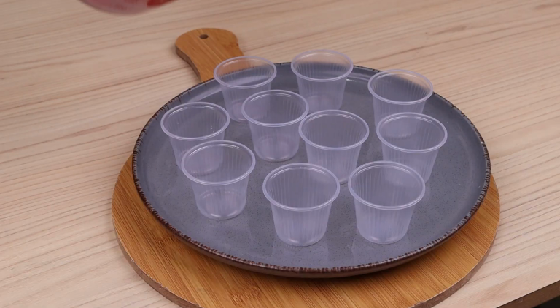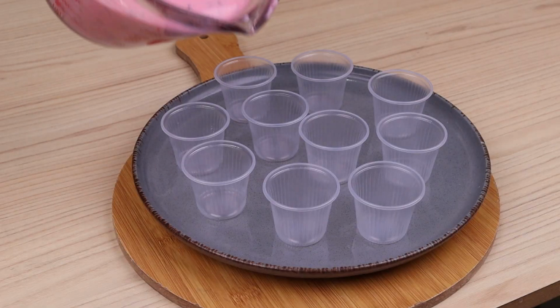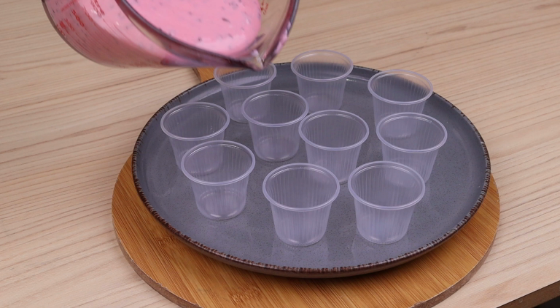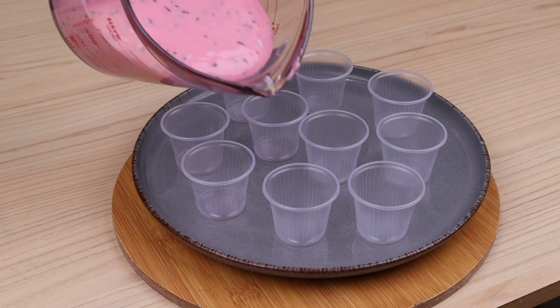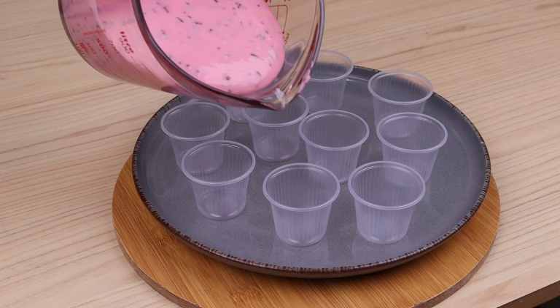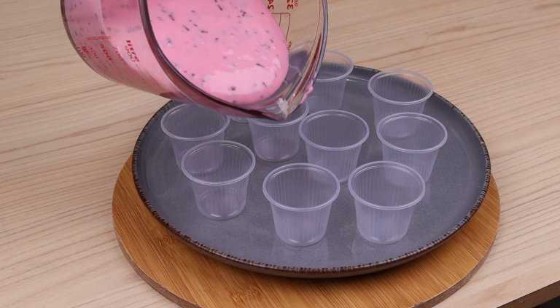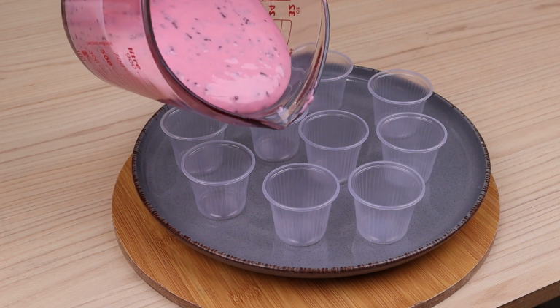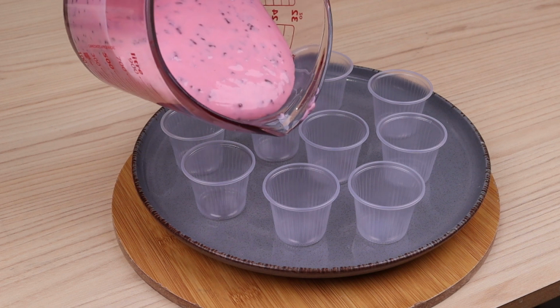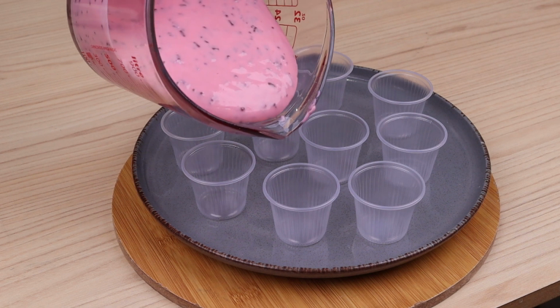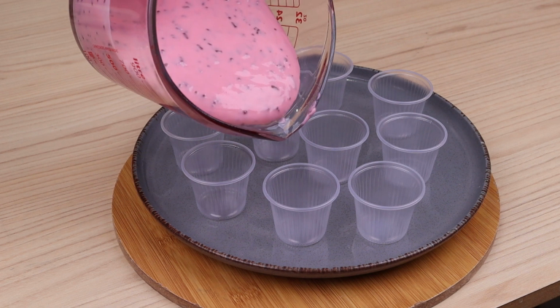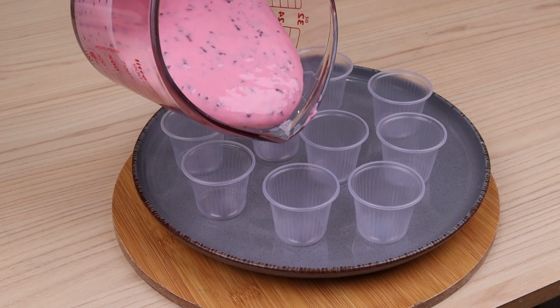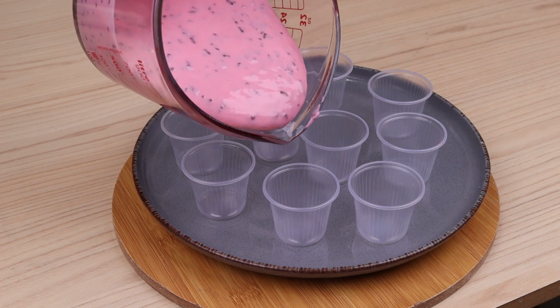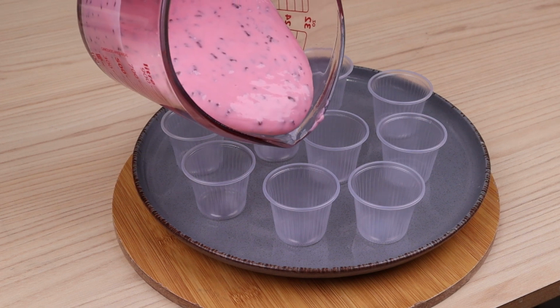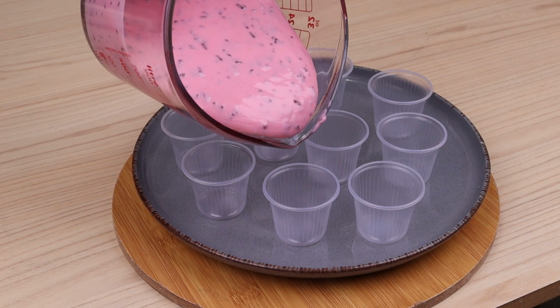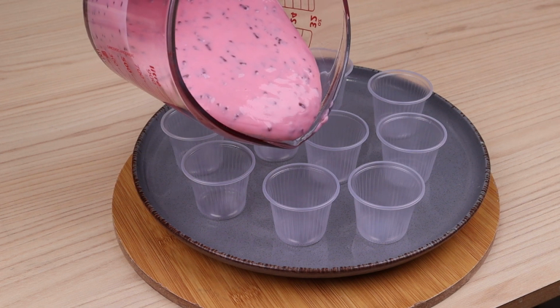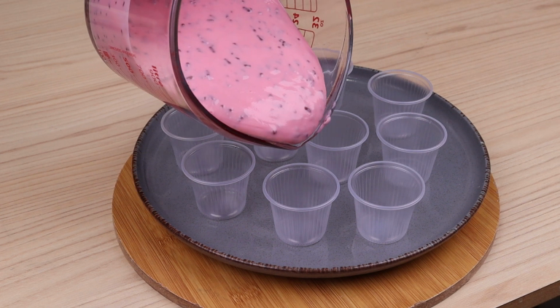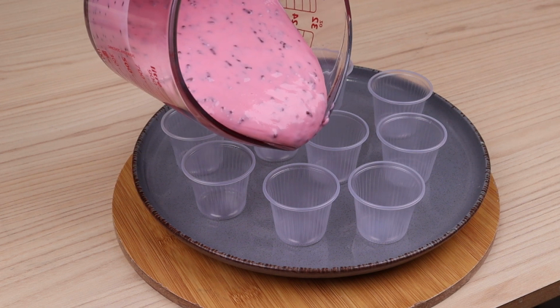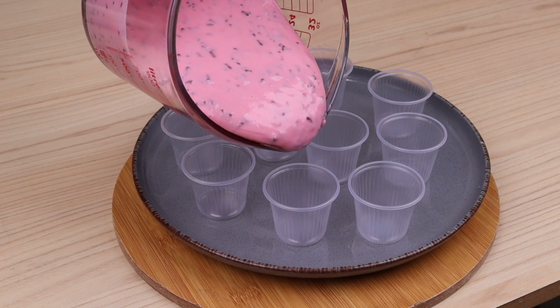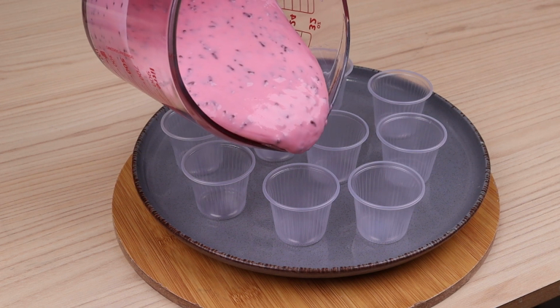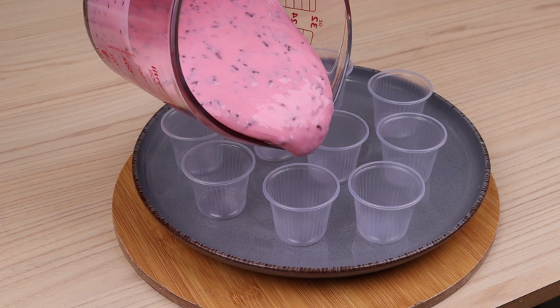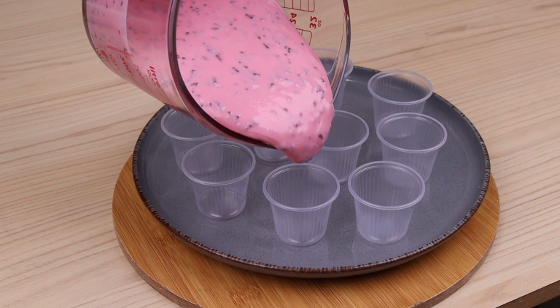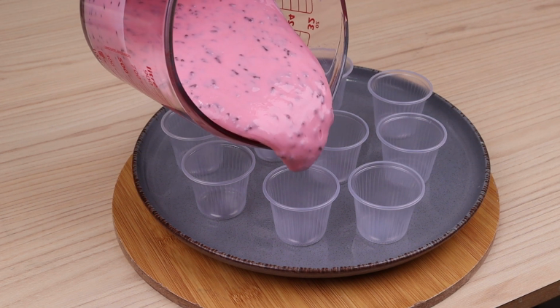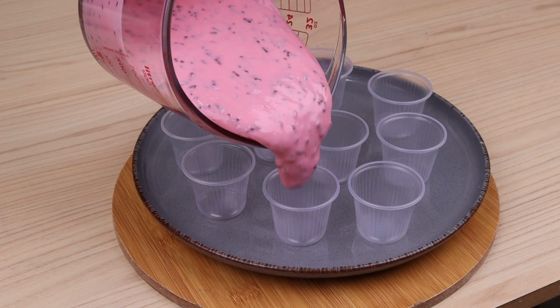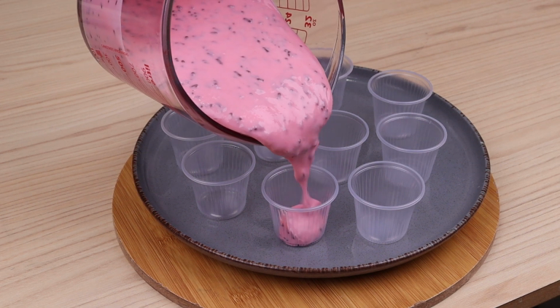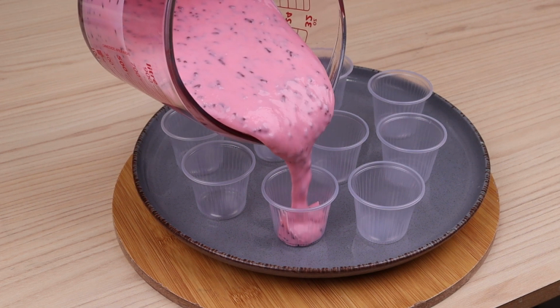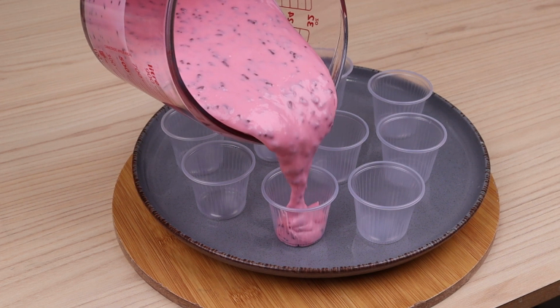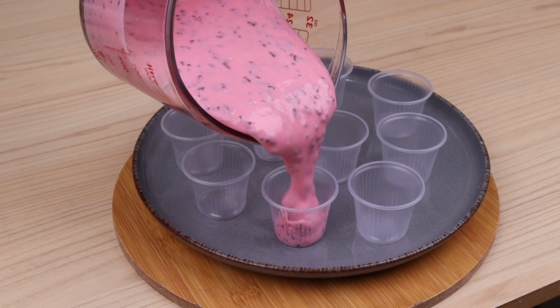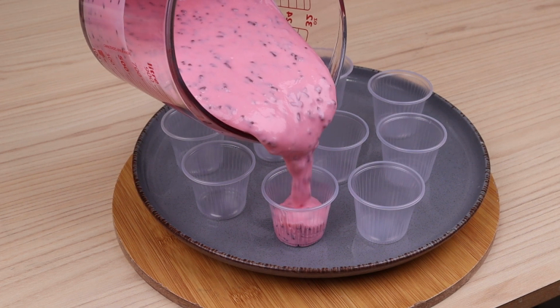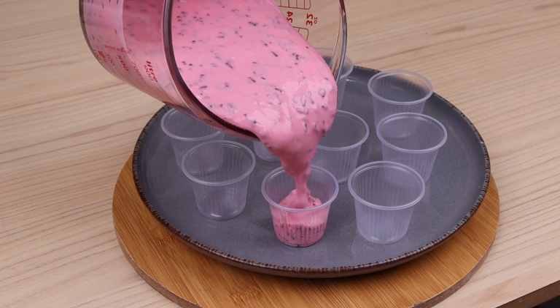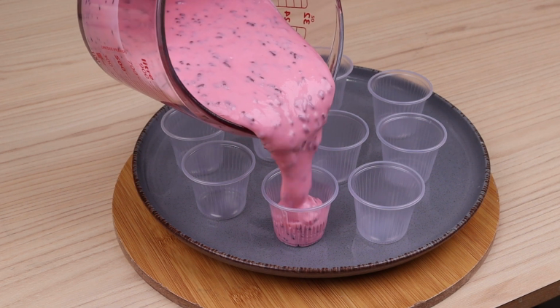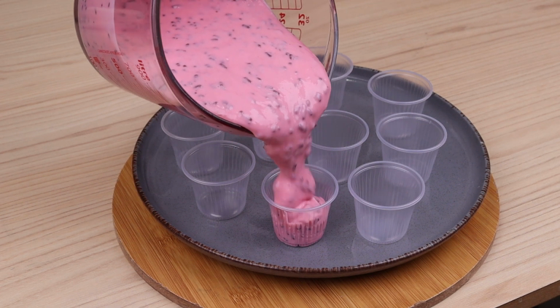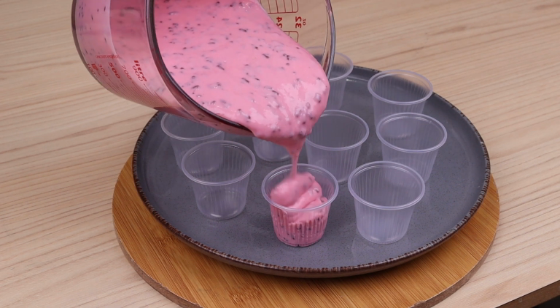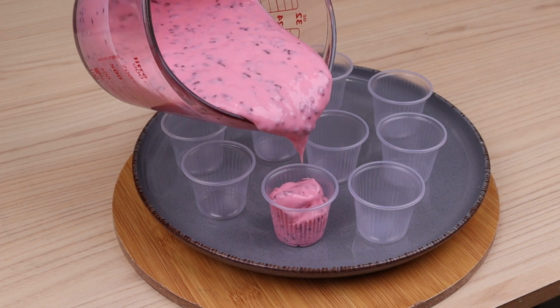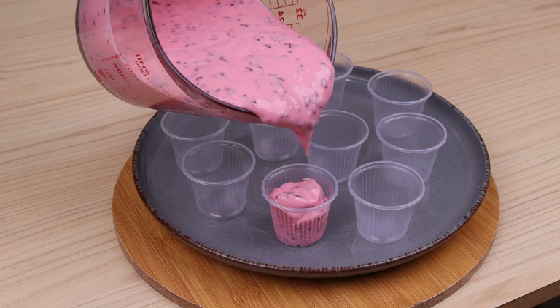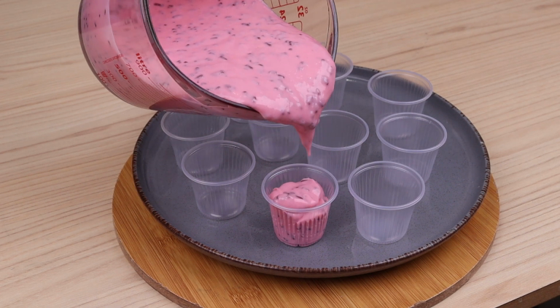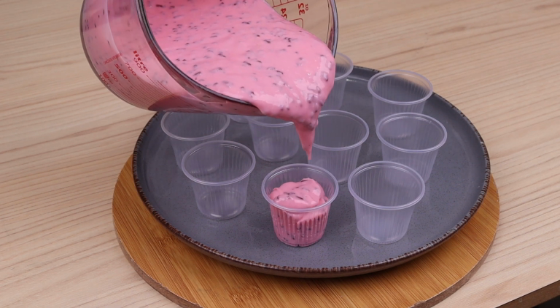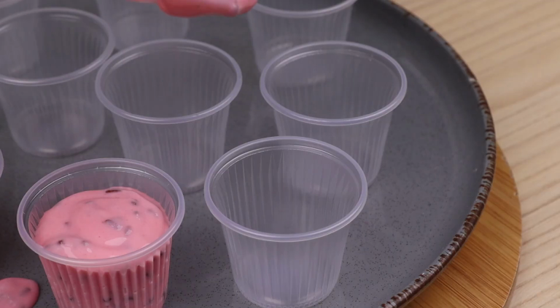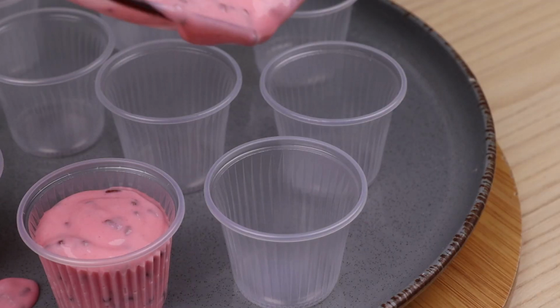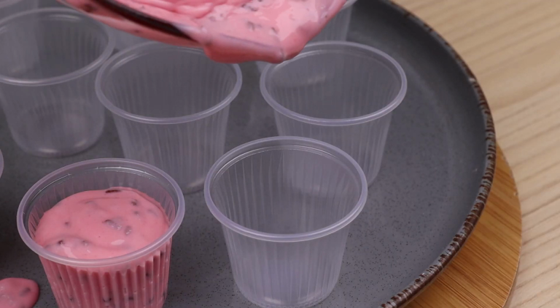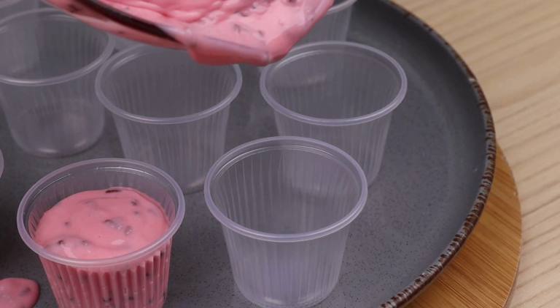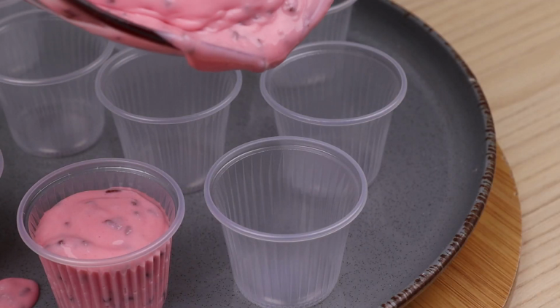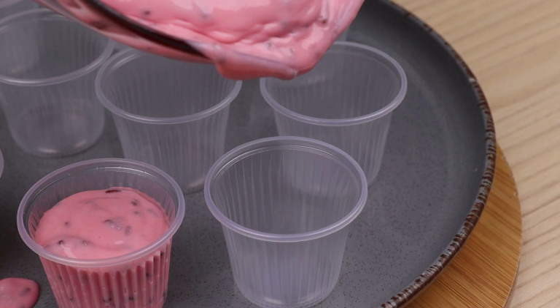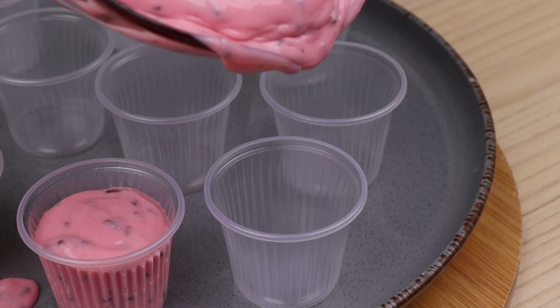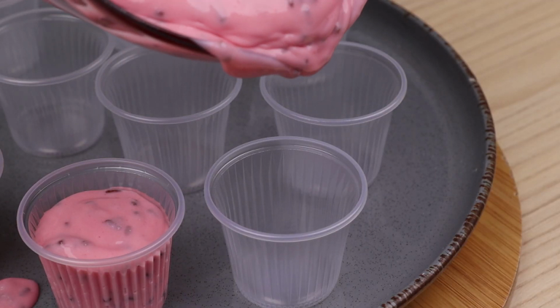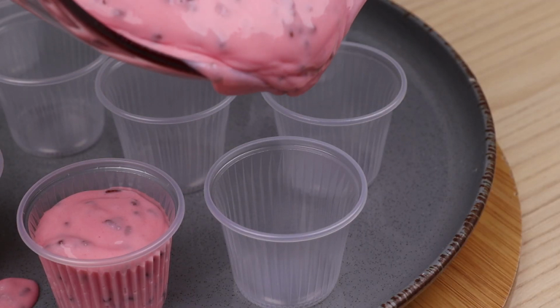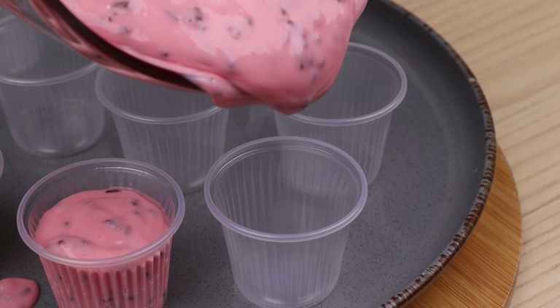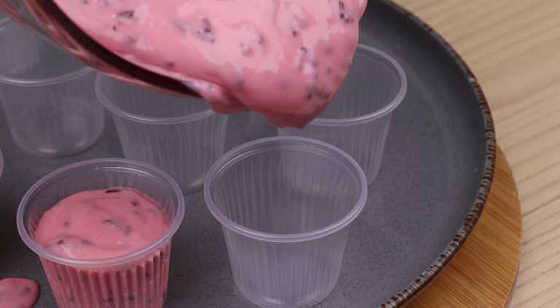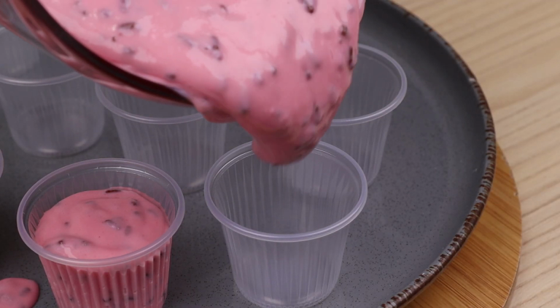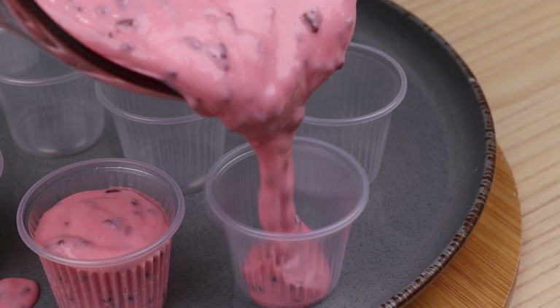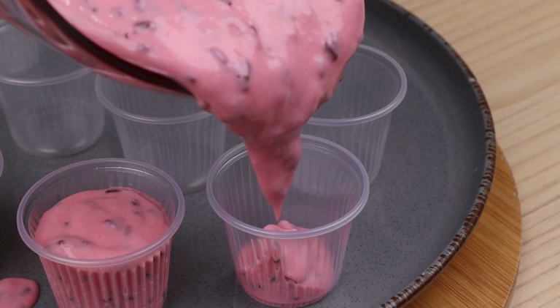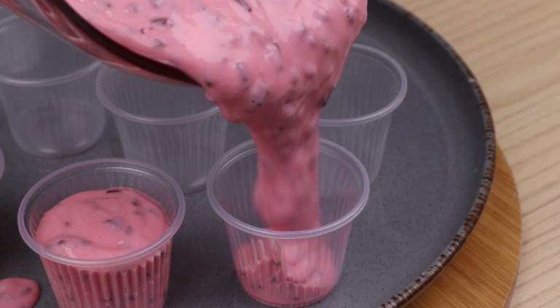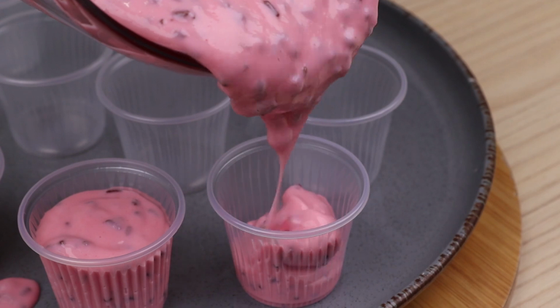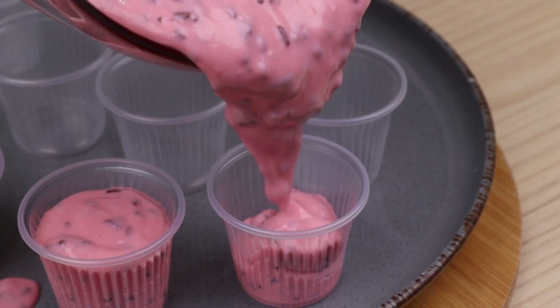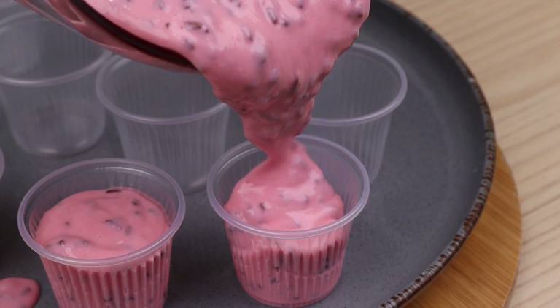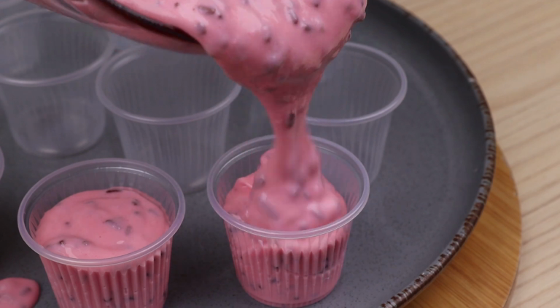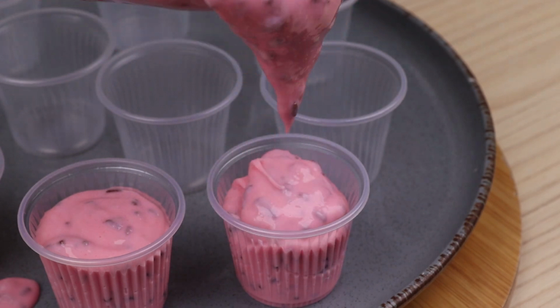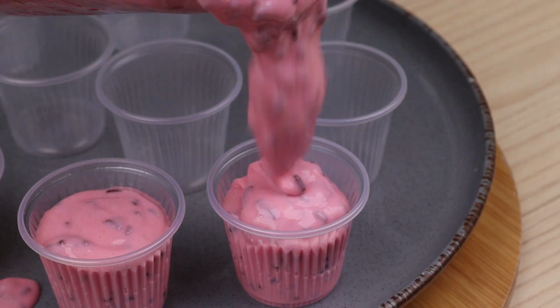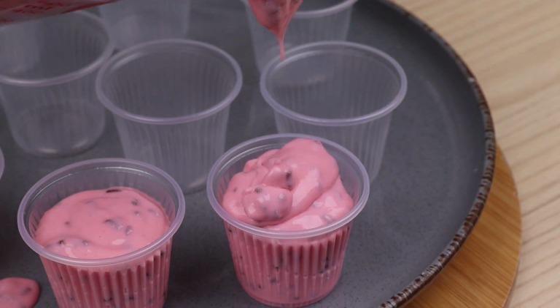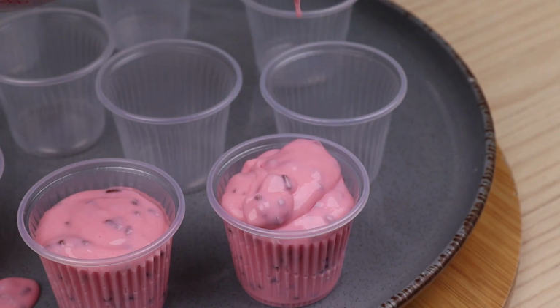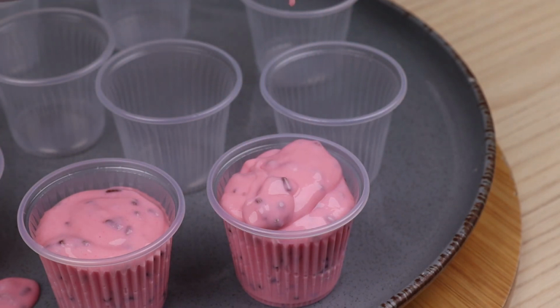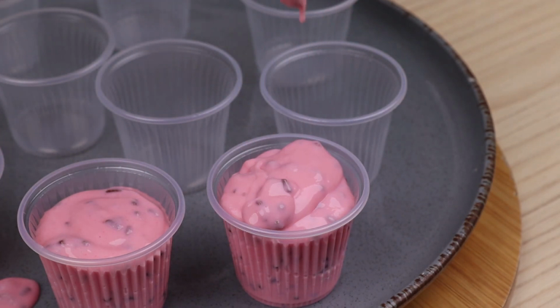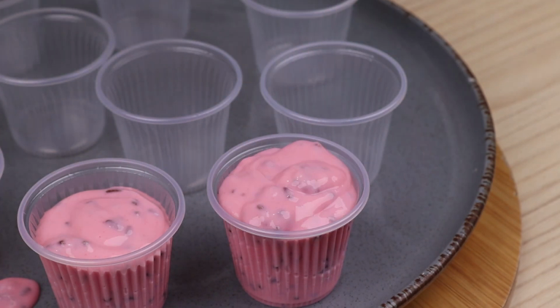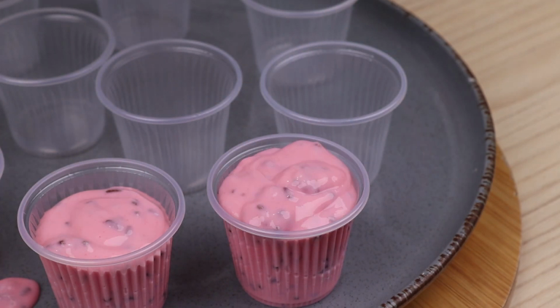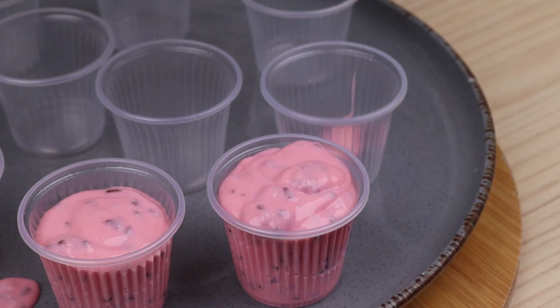Once this is done, we move on to the next step. I'm going to use some disposable cups where I'm going to add all our mix.